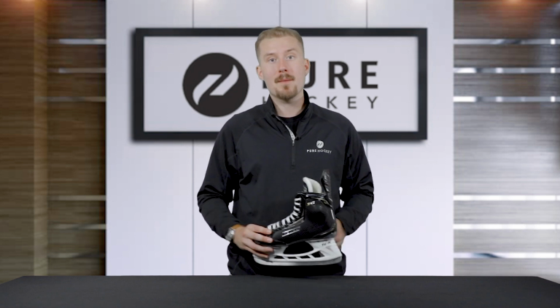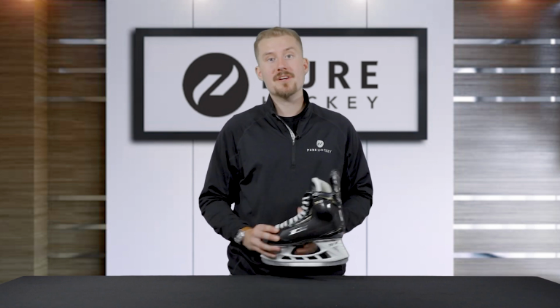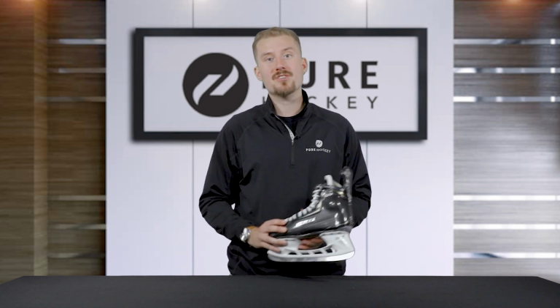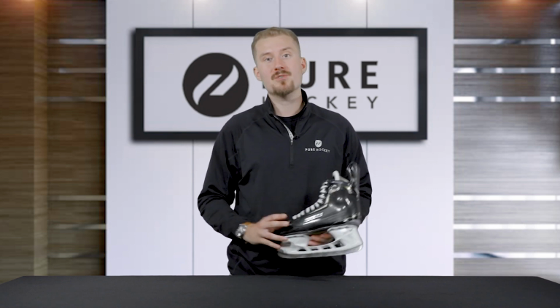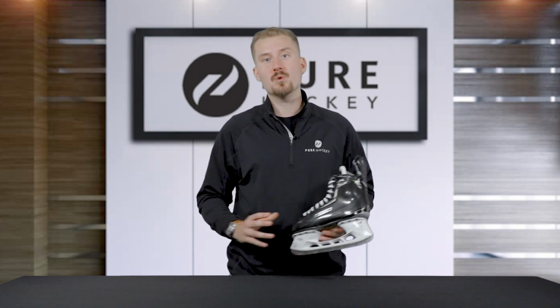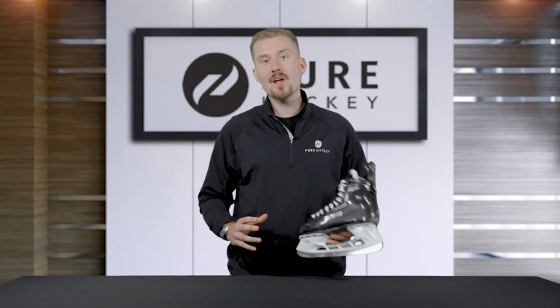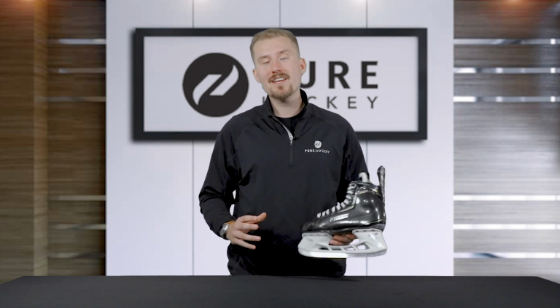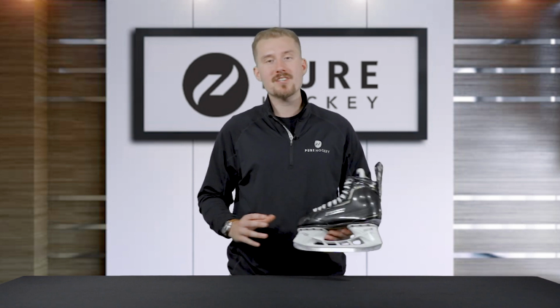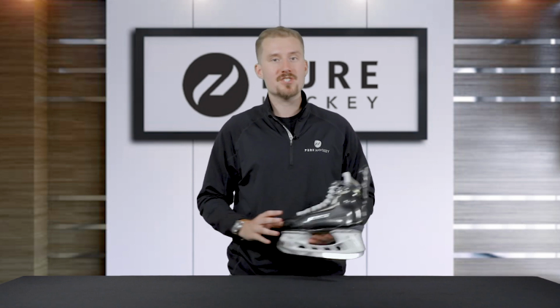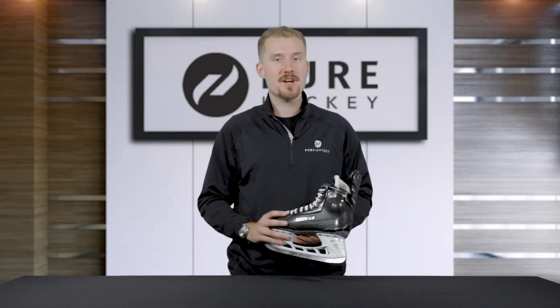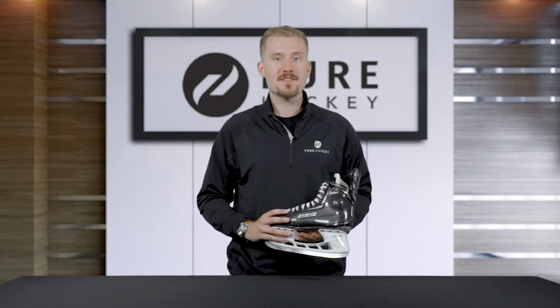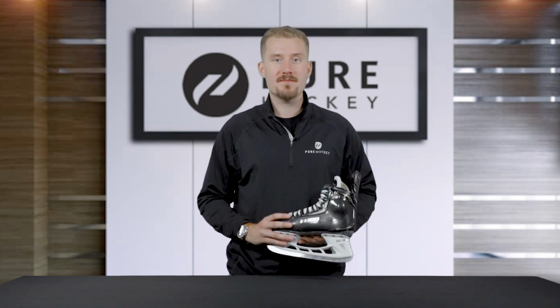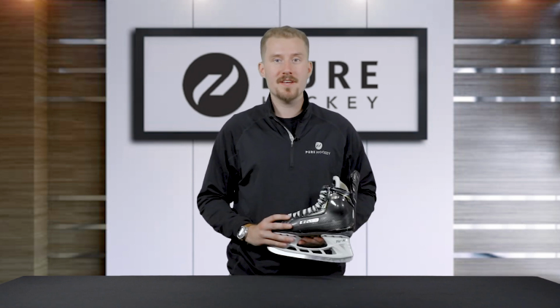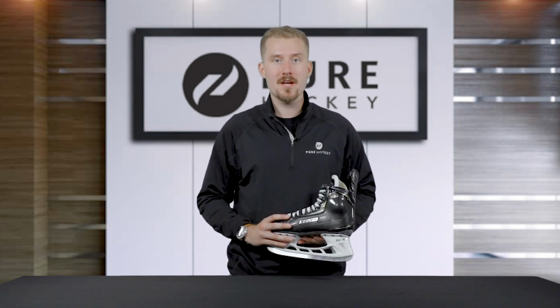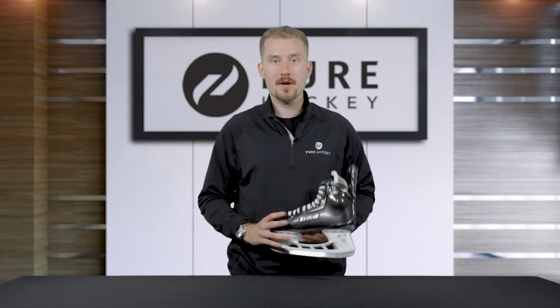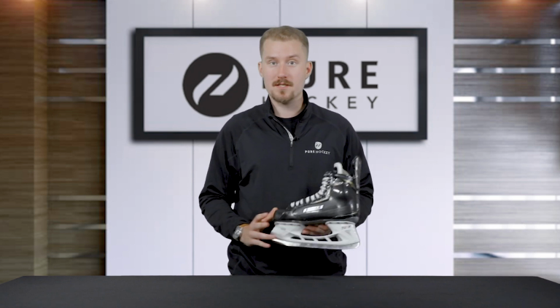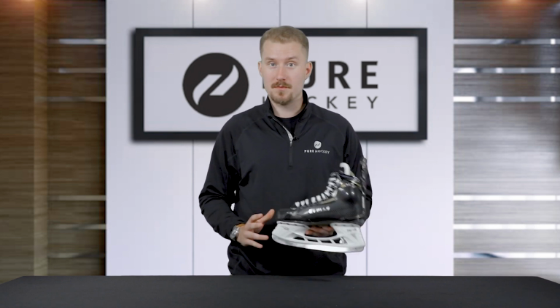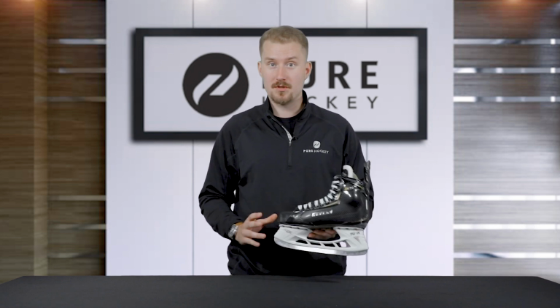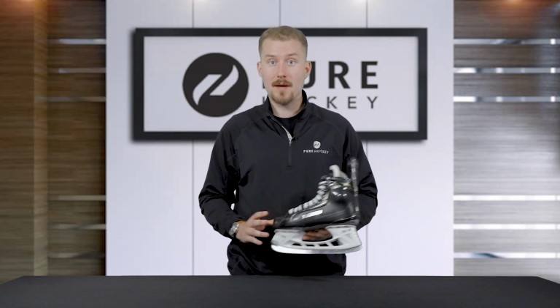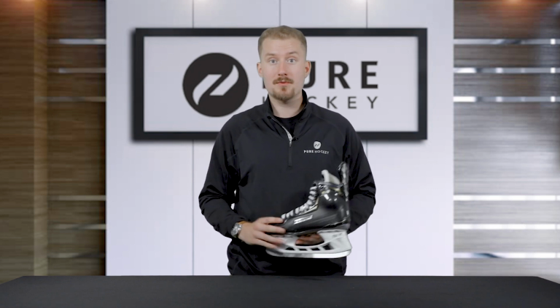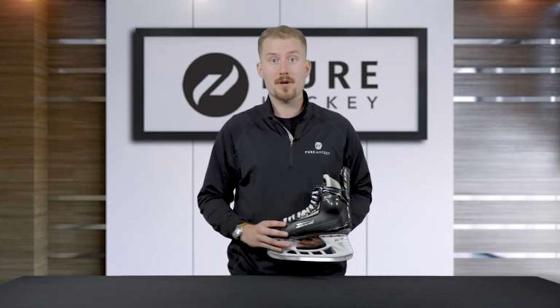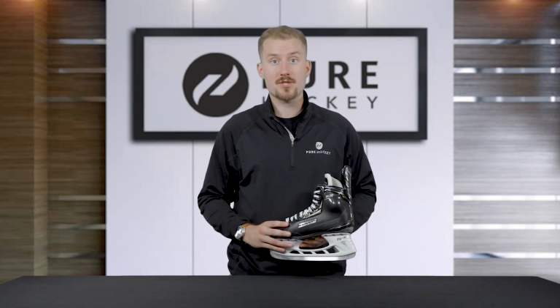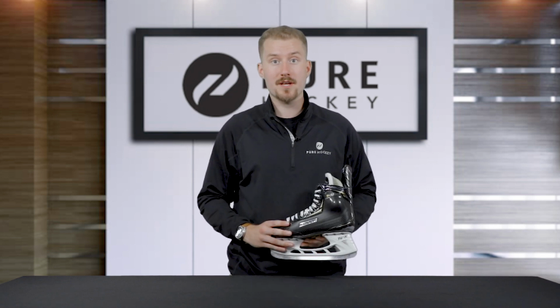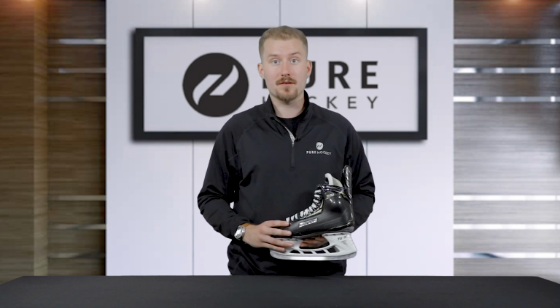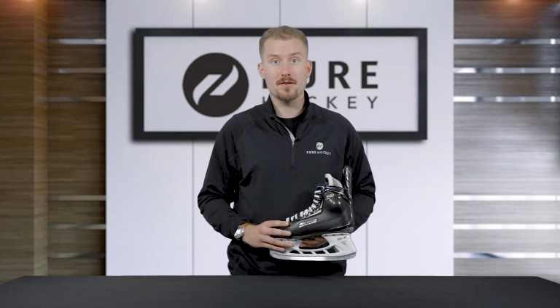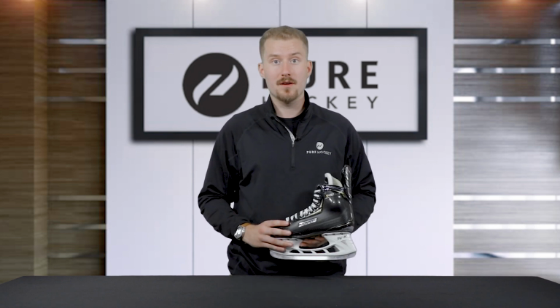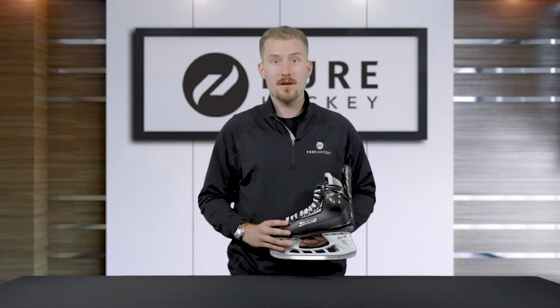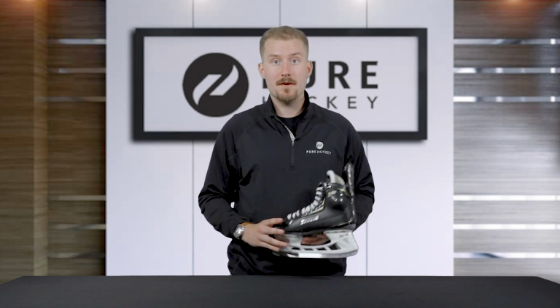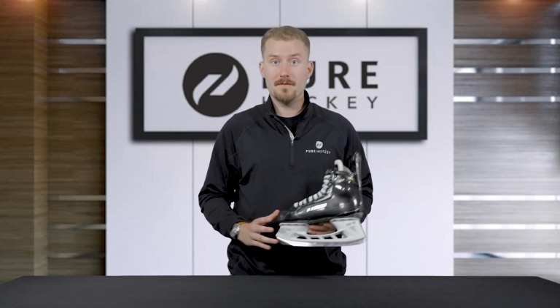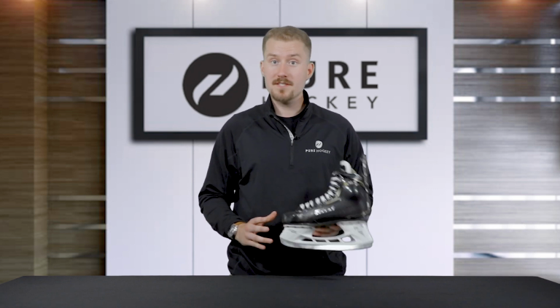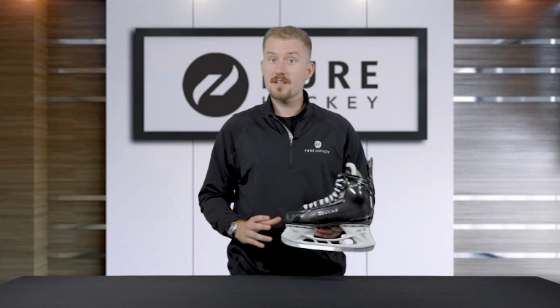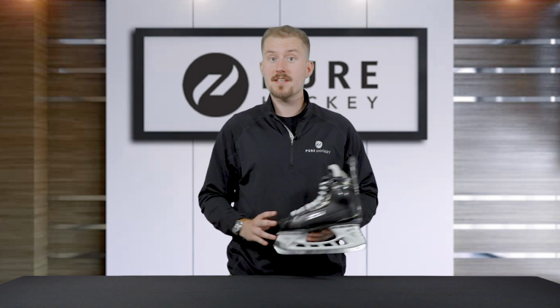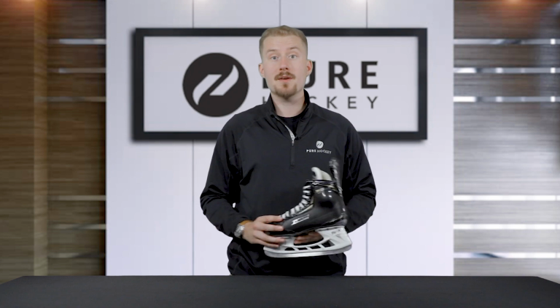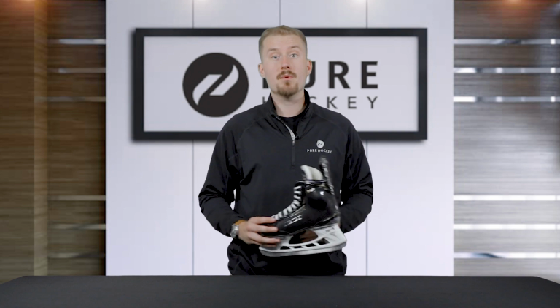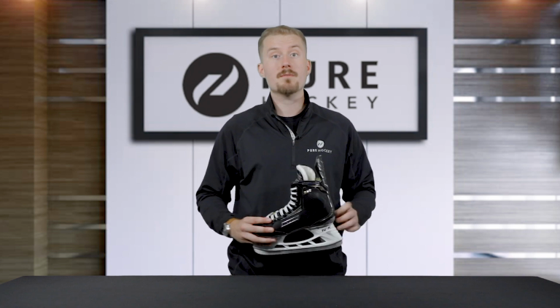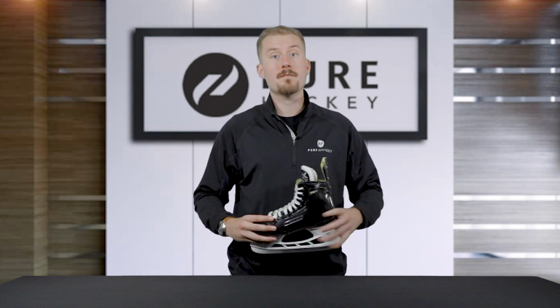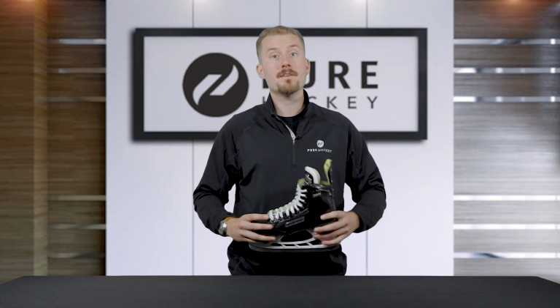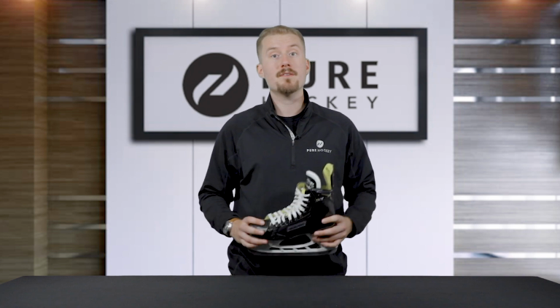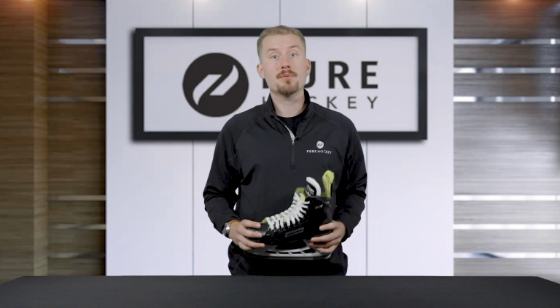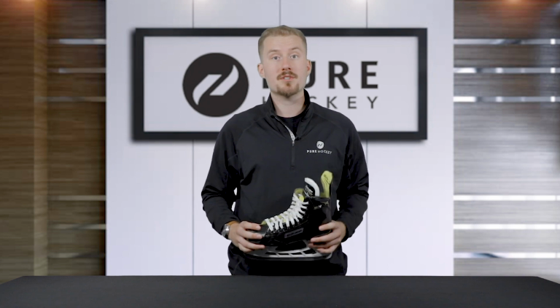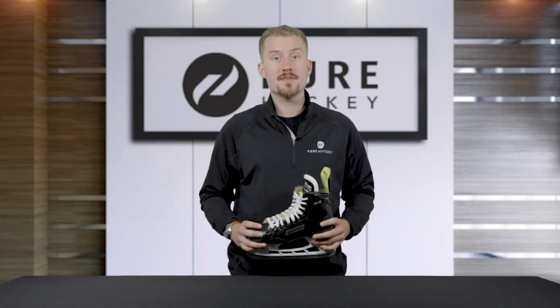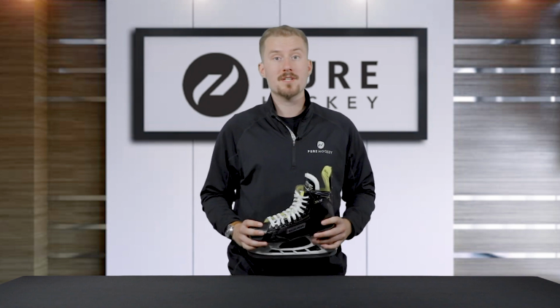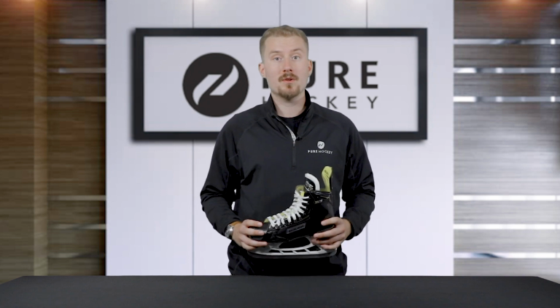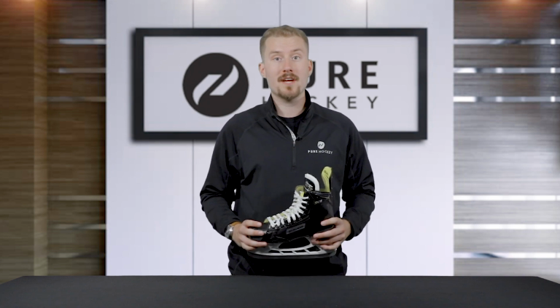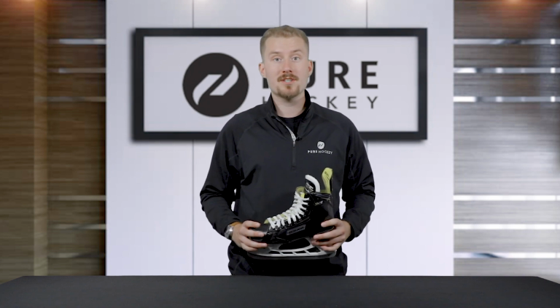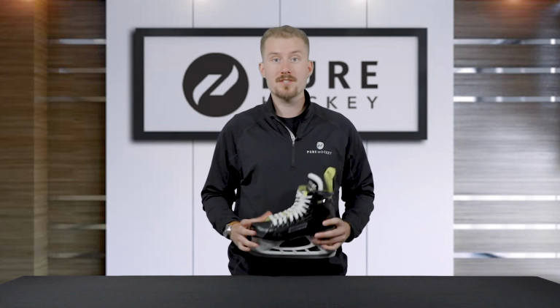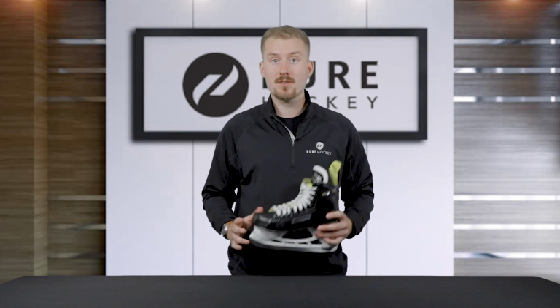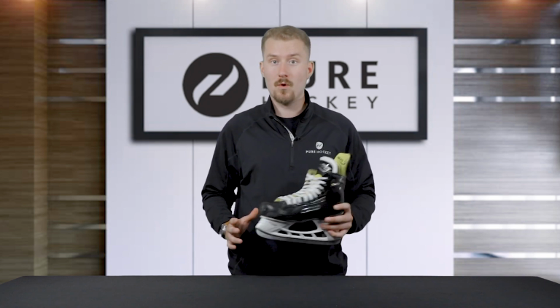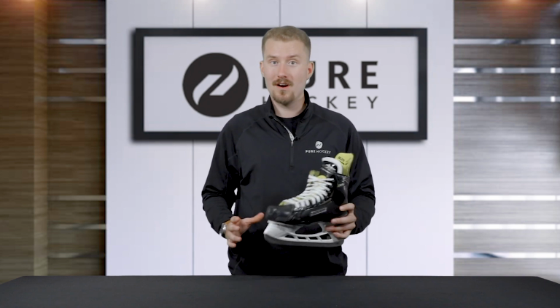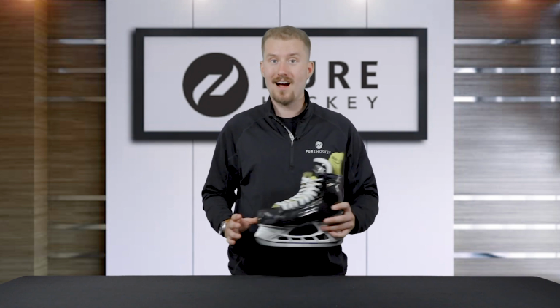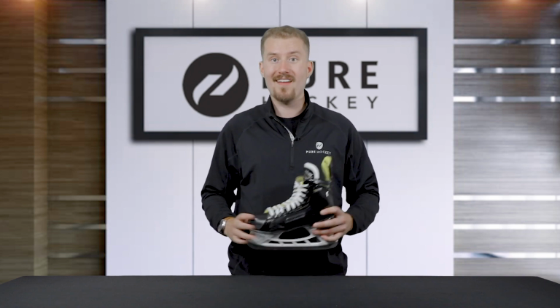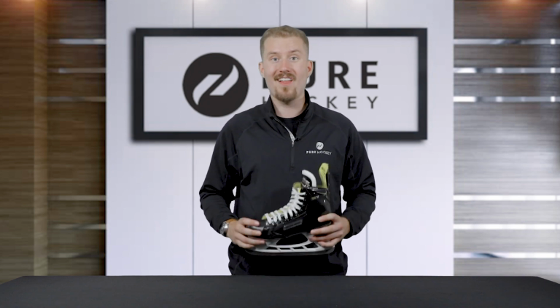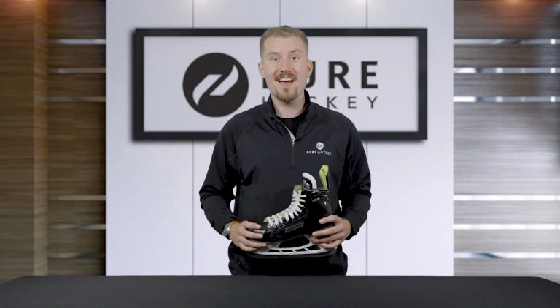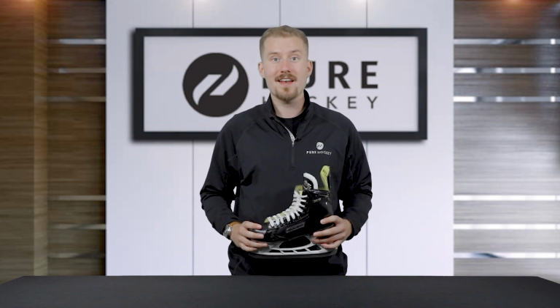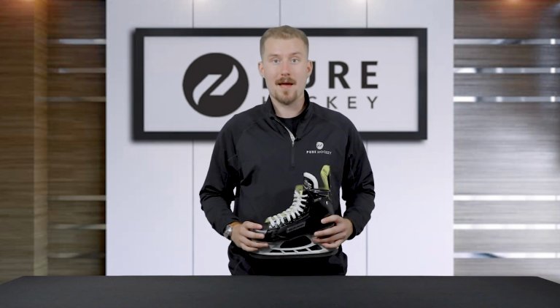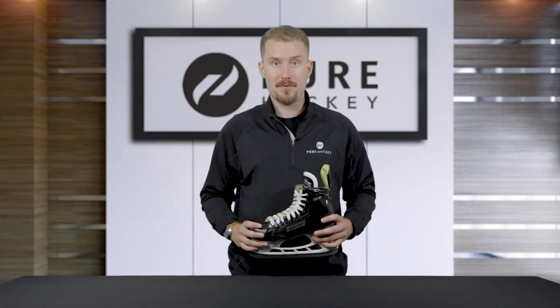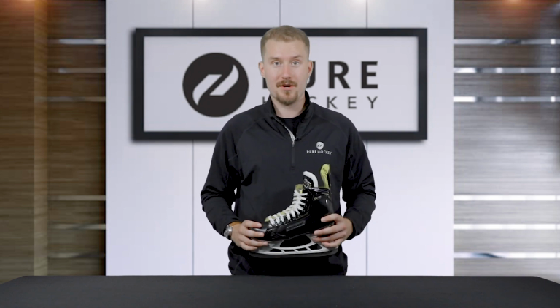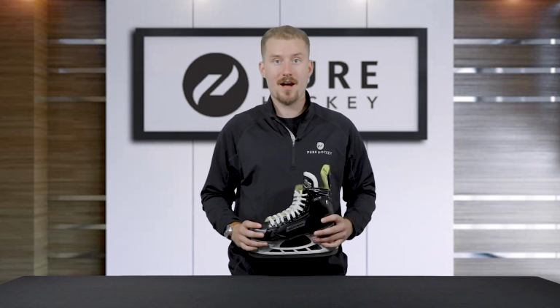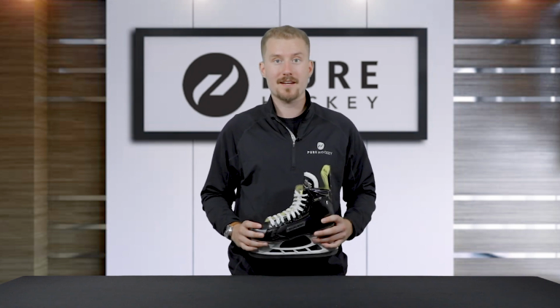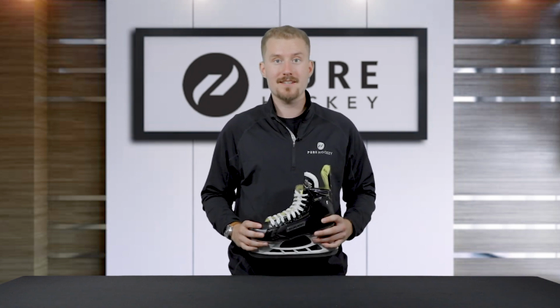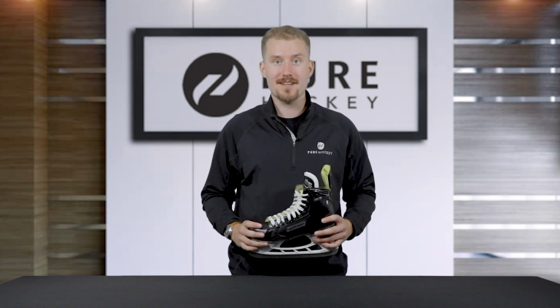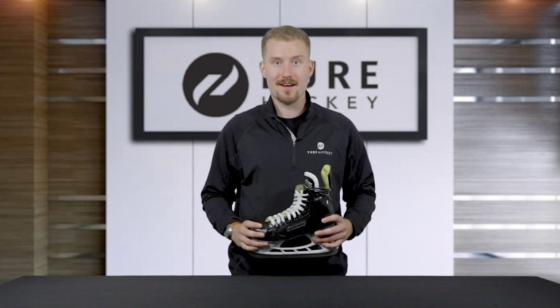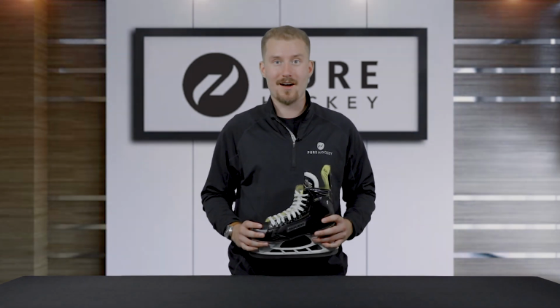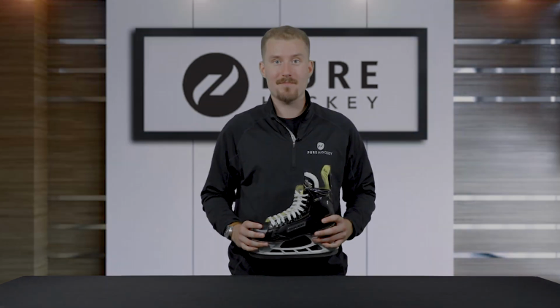Make sure to like and share this video and subscribe to our channel. Visit us at any one of our 50 plus retail locations or online at purehockey.com.